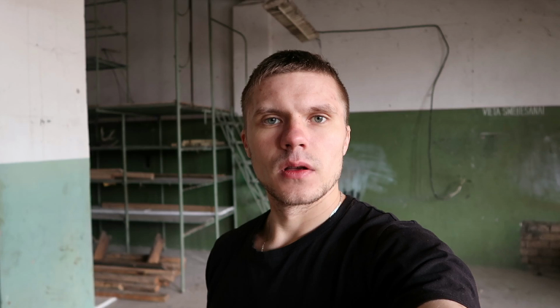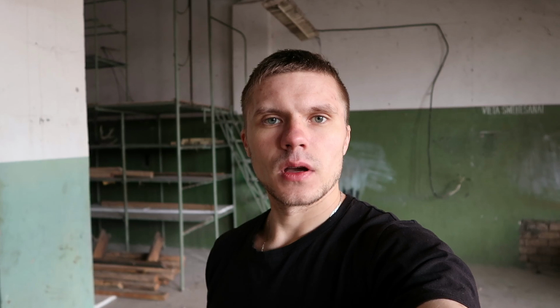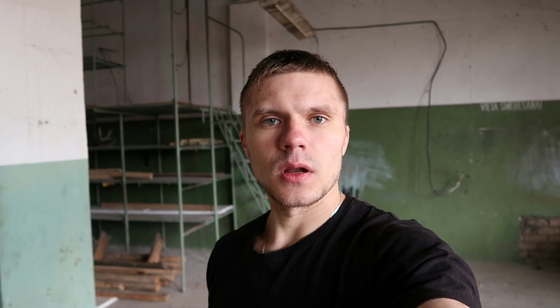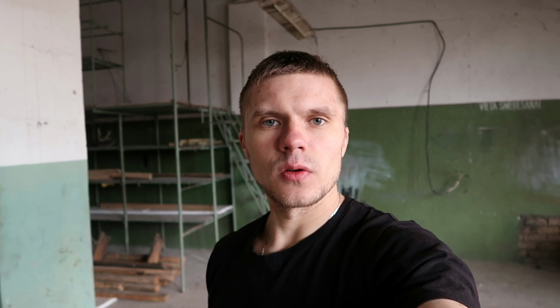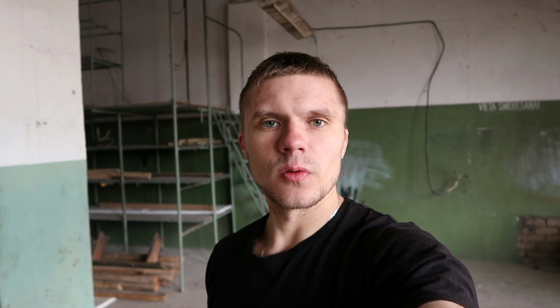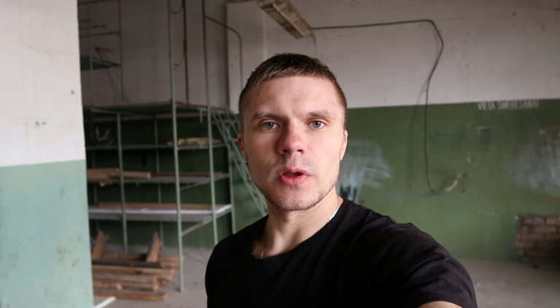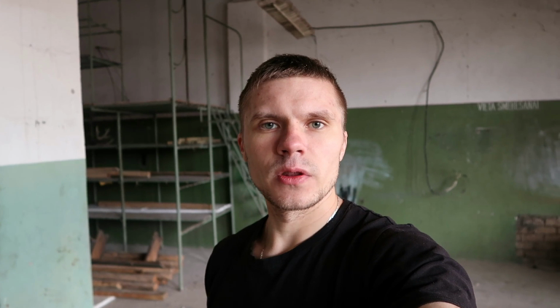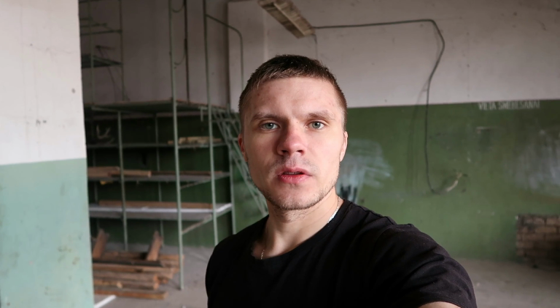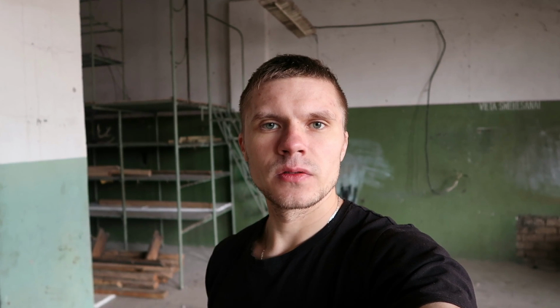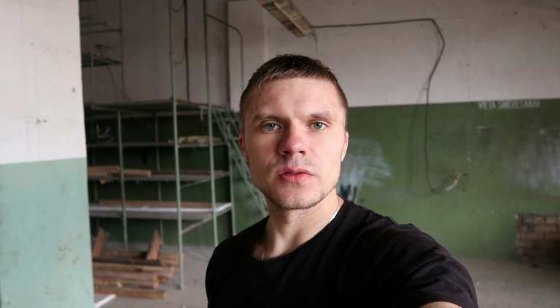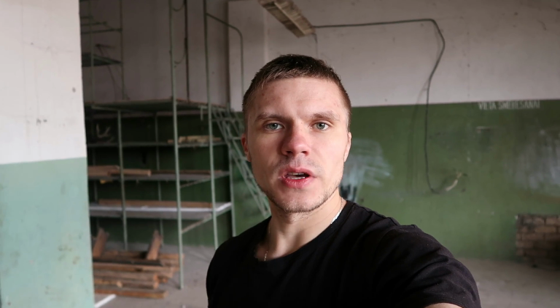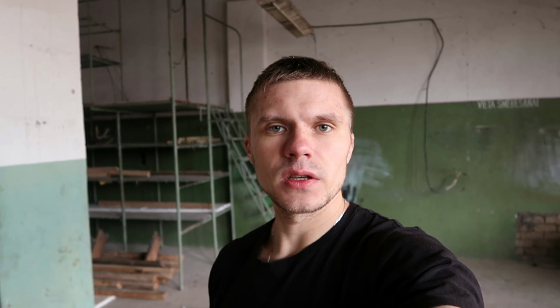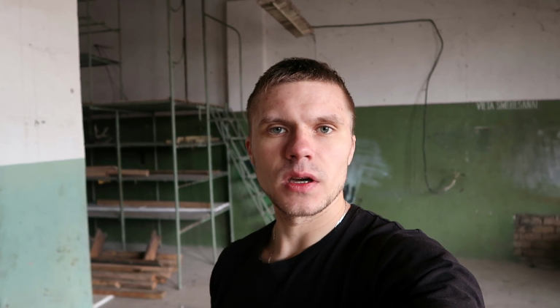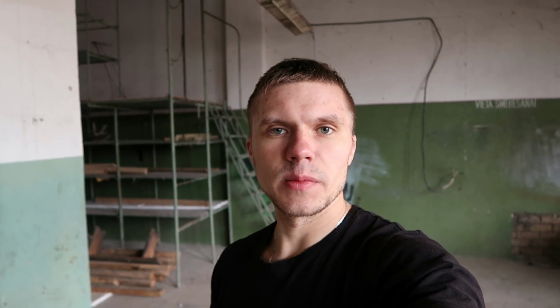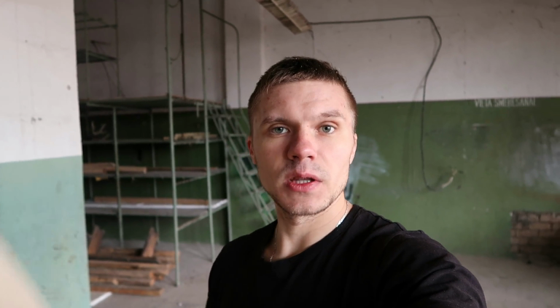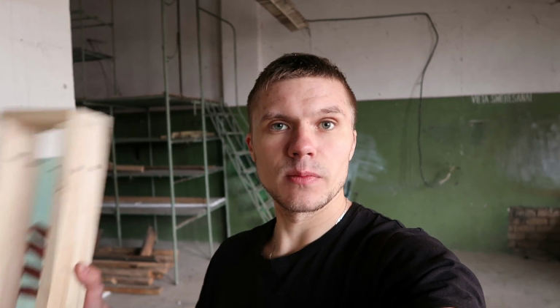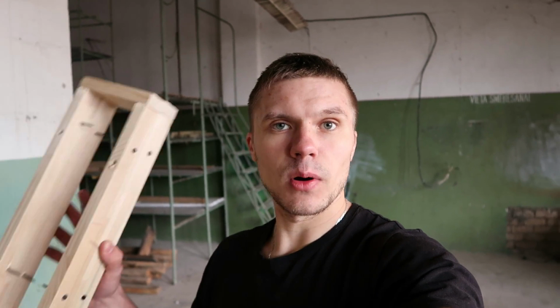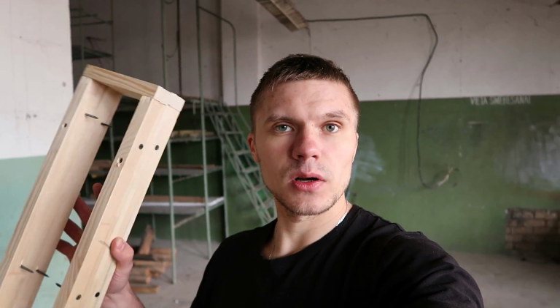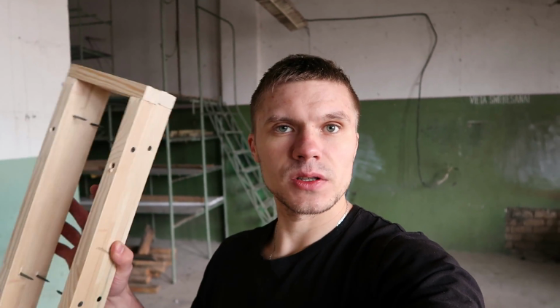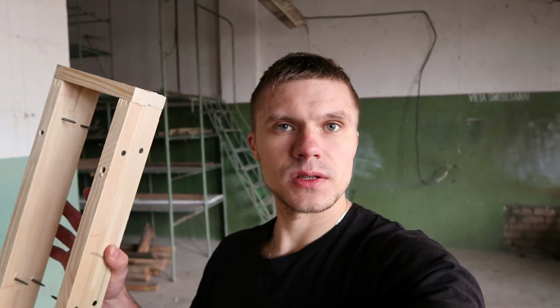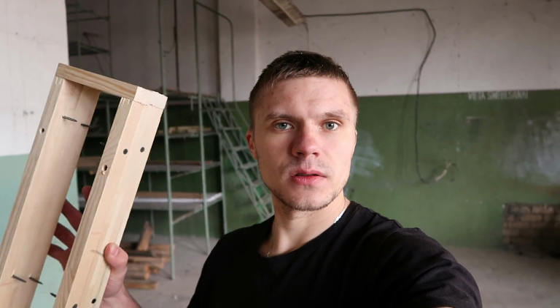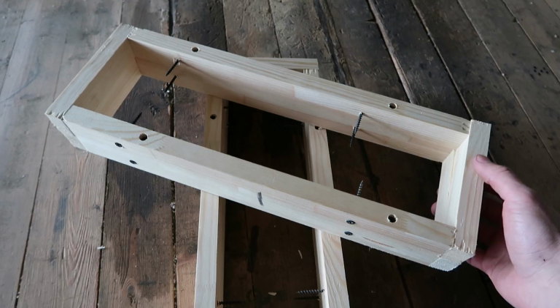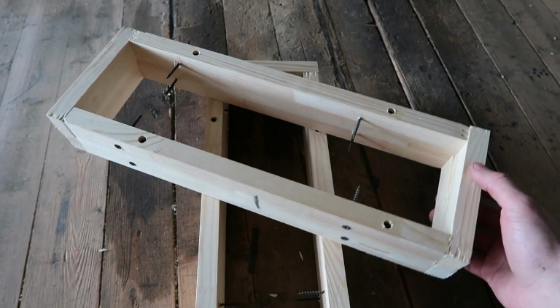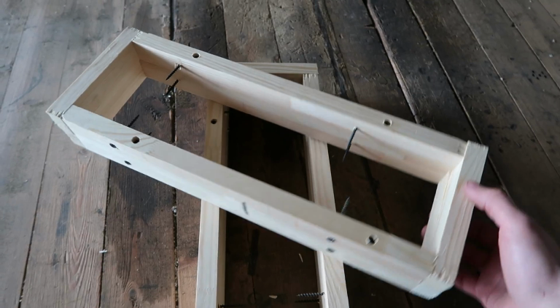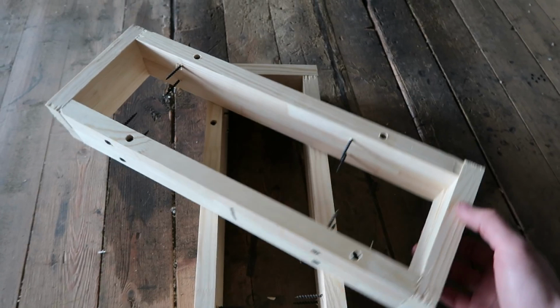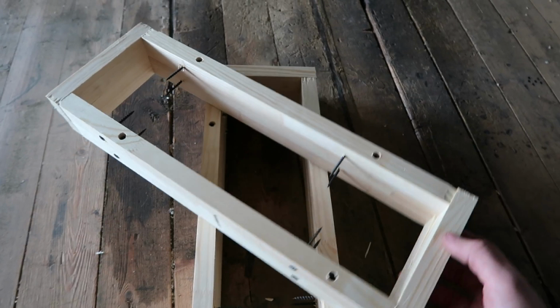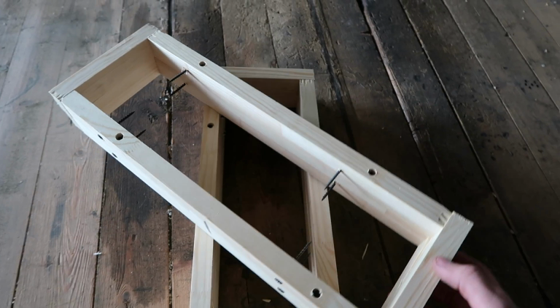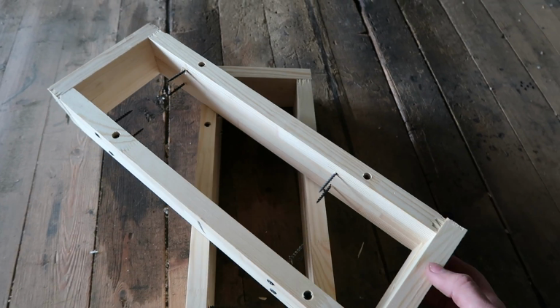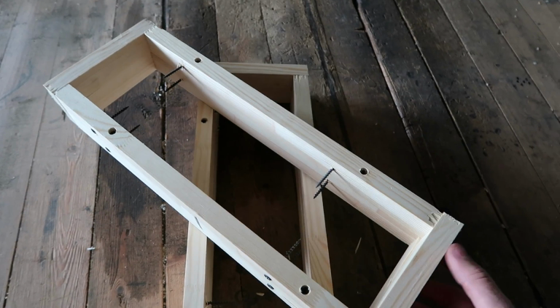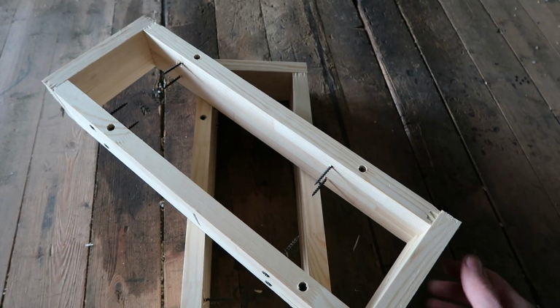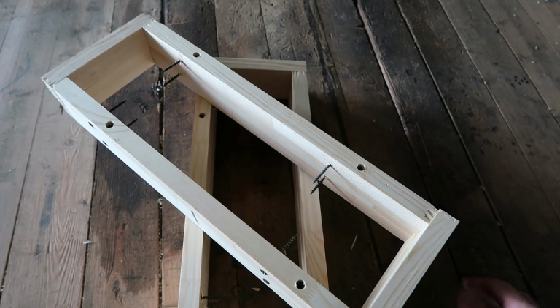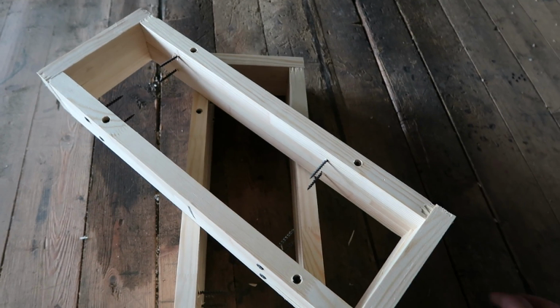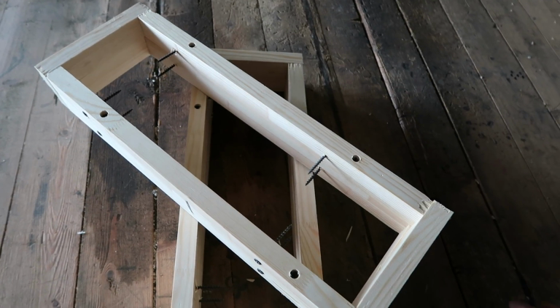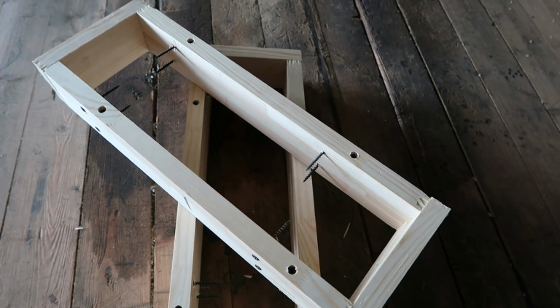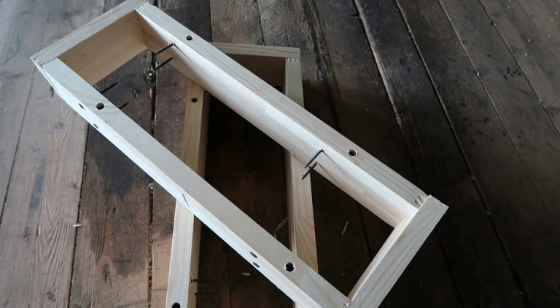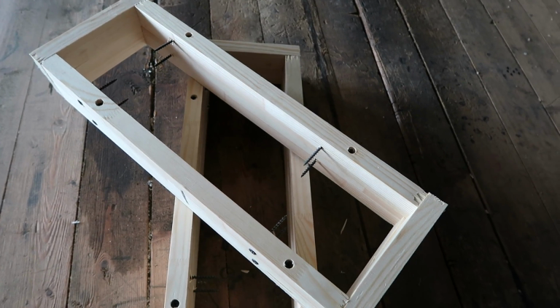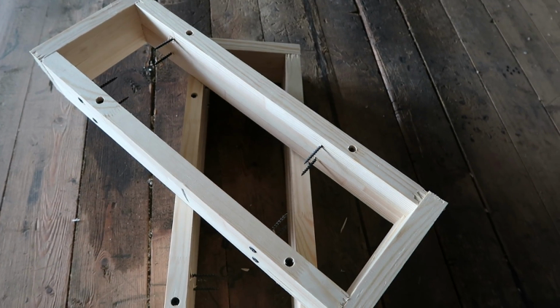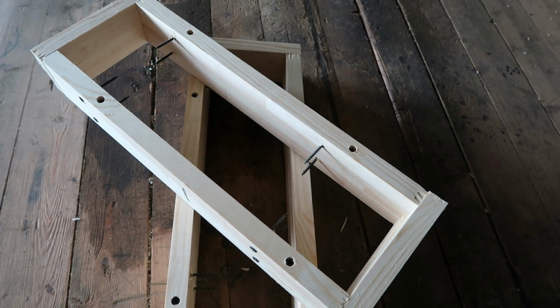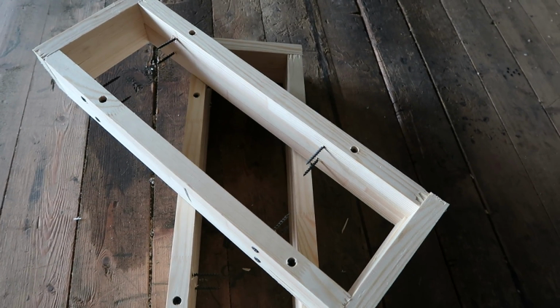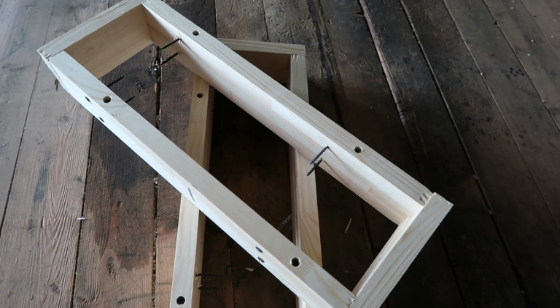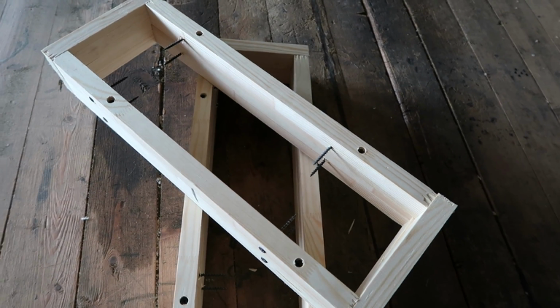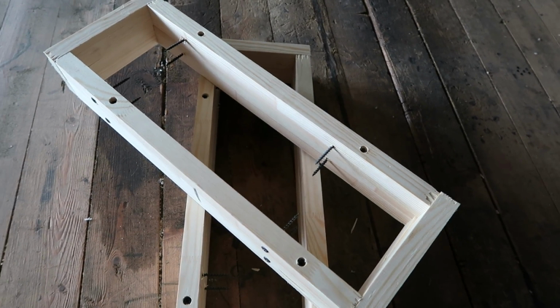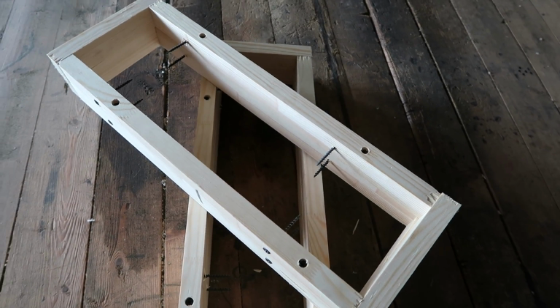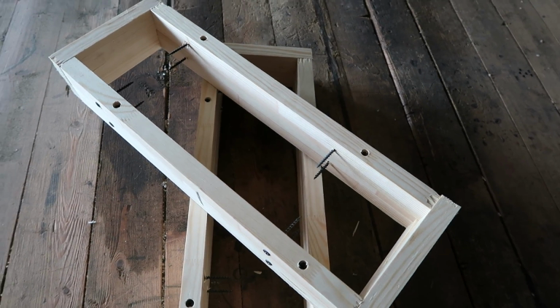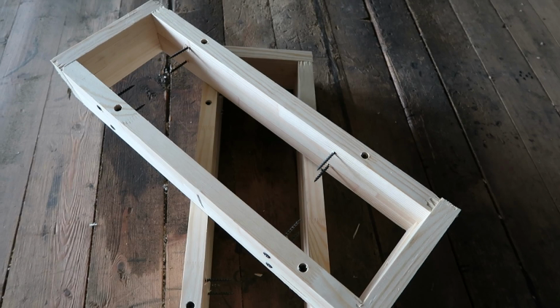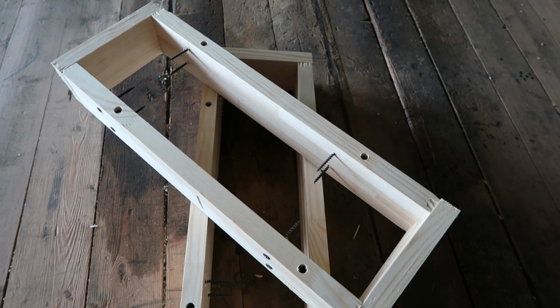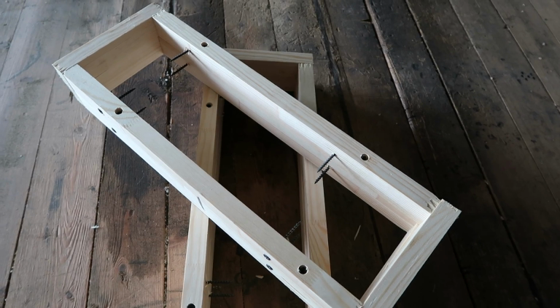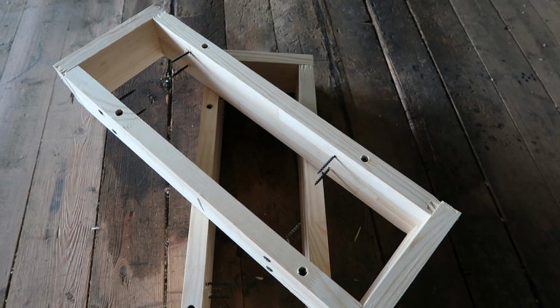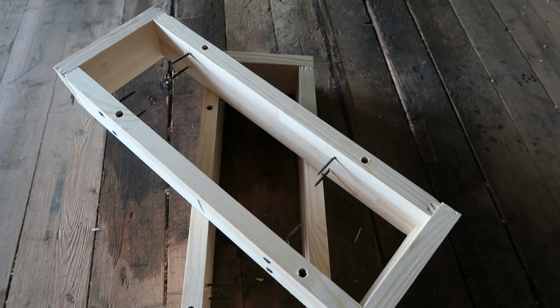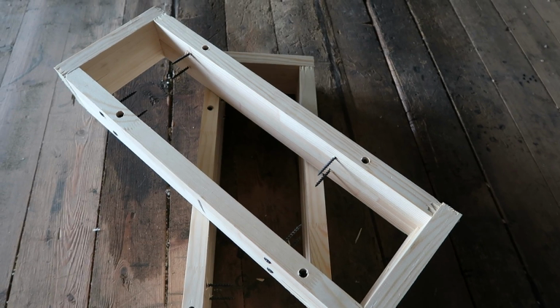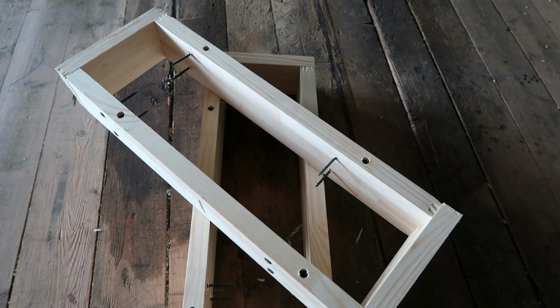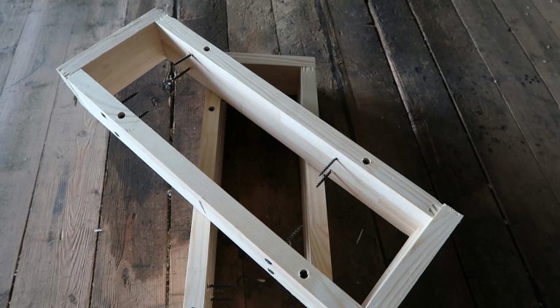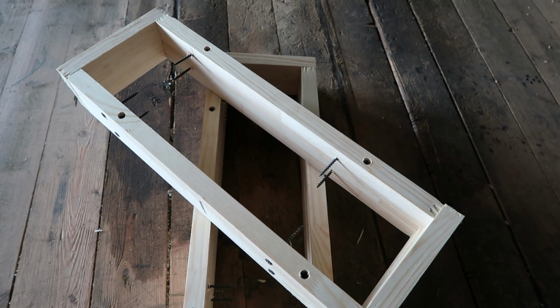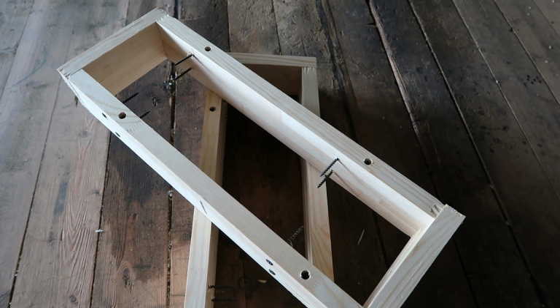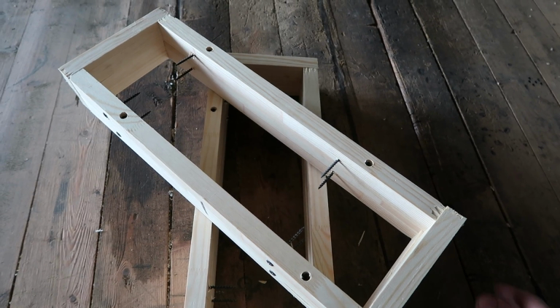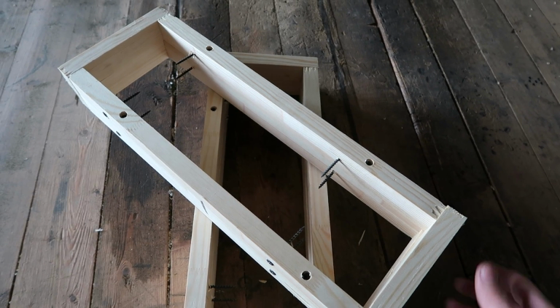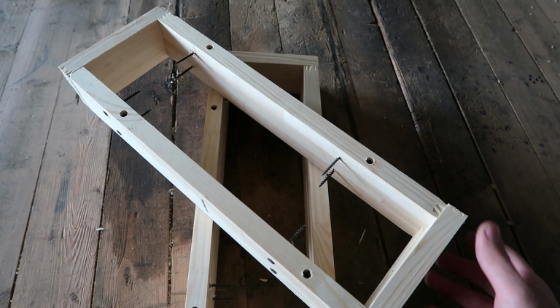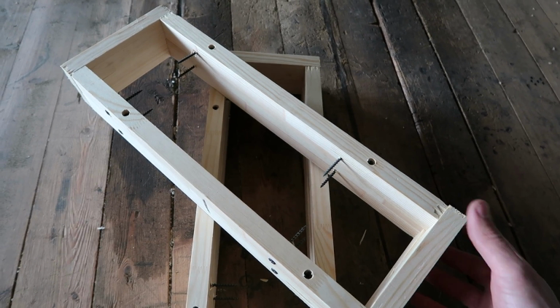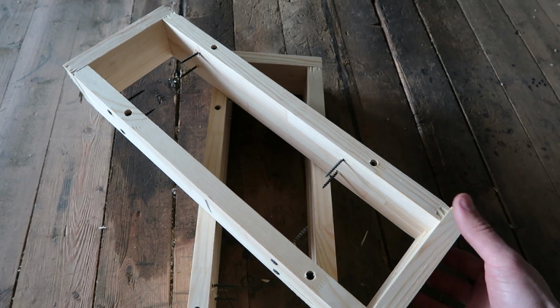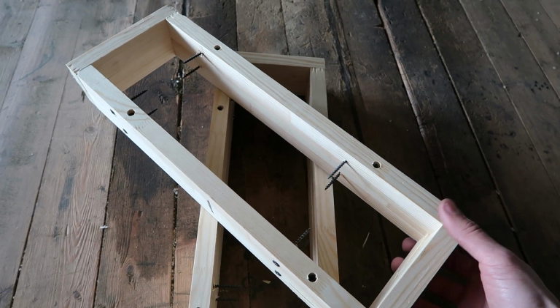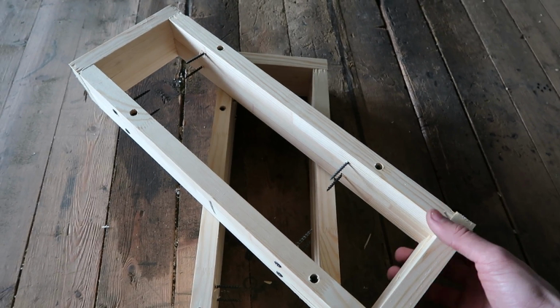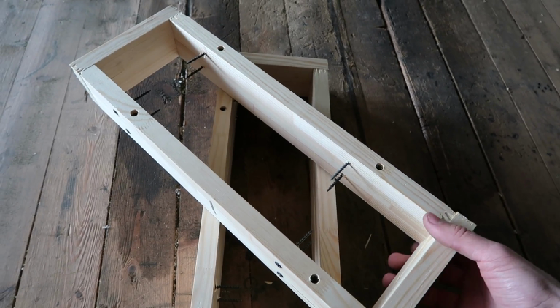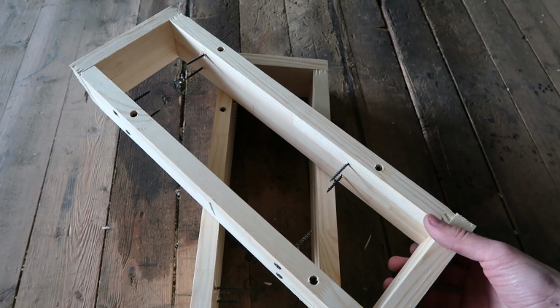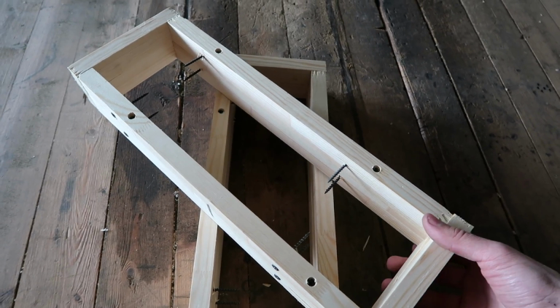Hello everyone. Today I made a box. In this video I'll be making these molding boxes so tomorrow I can cast my new project.